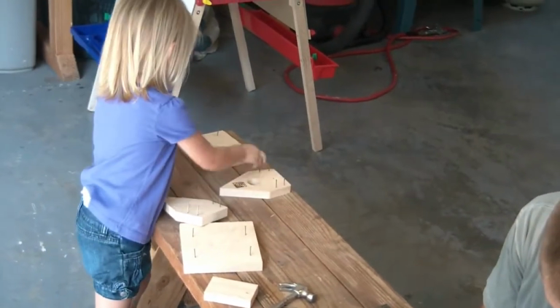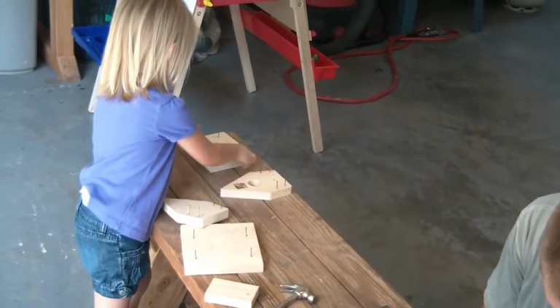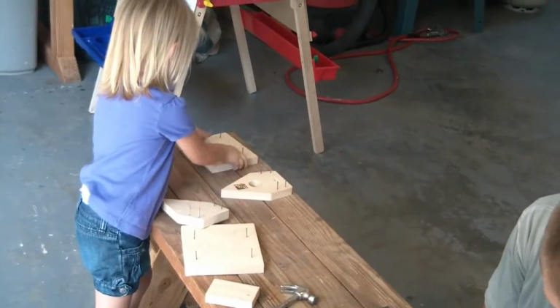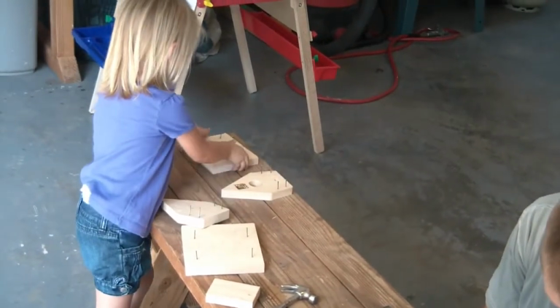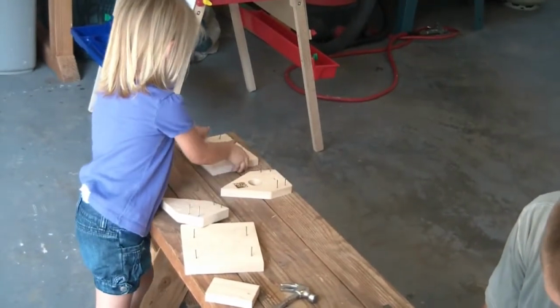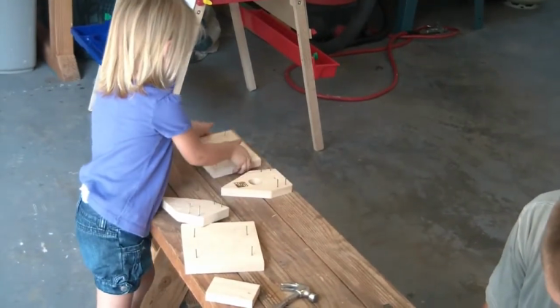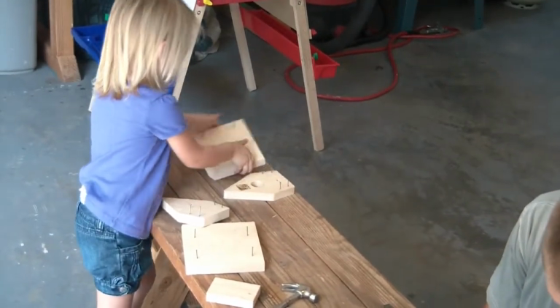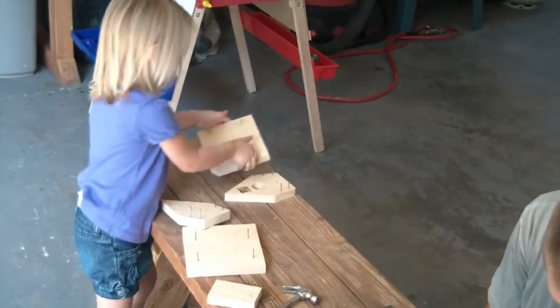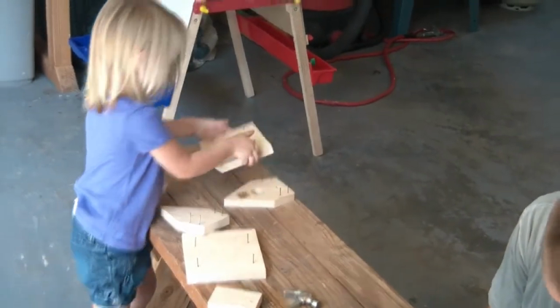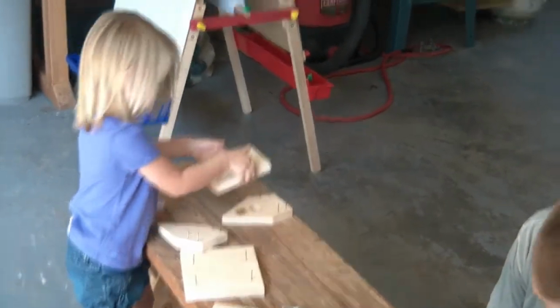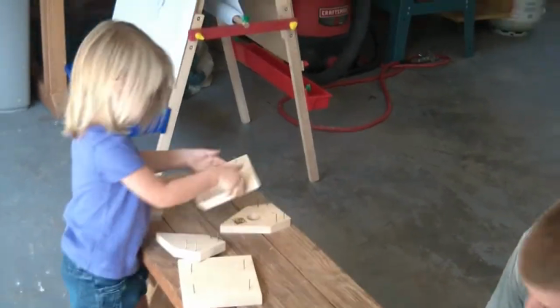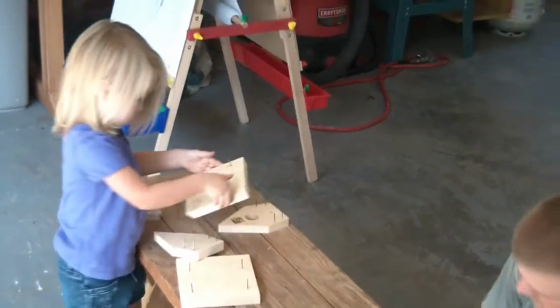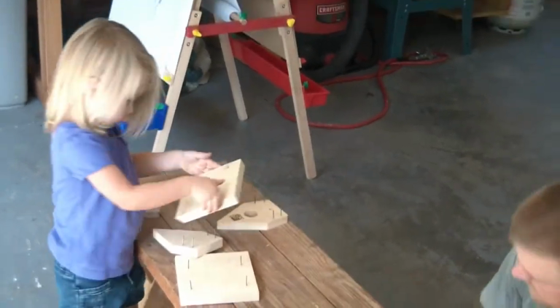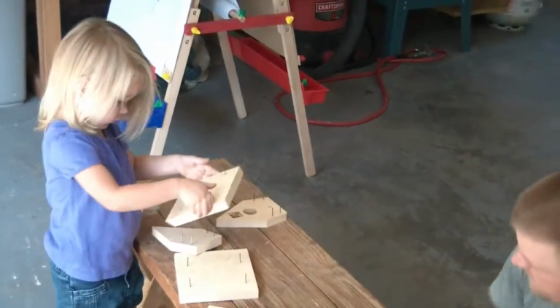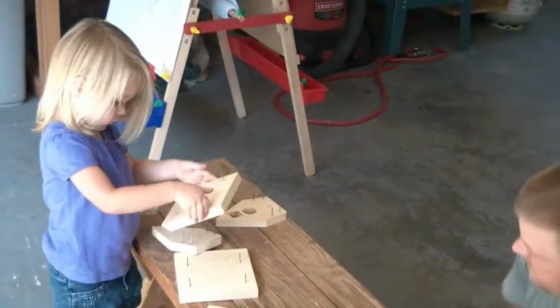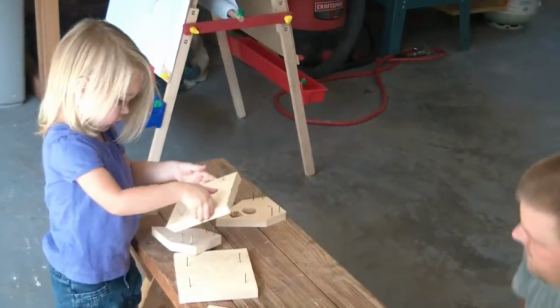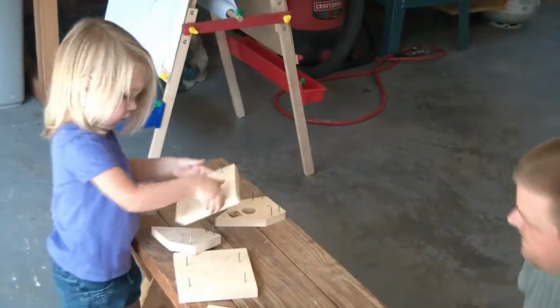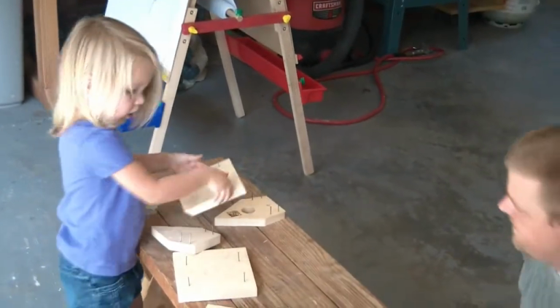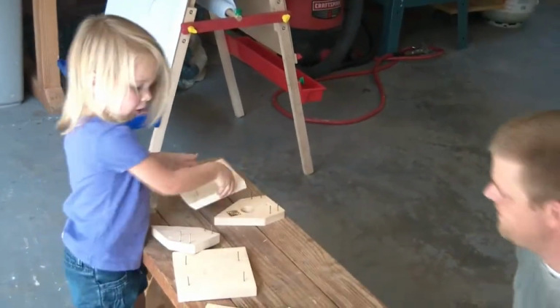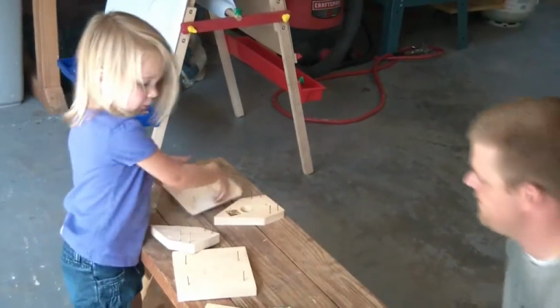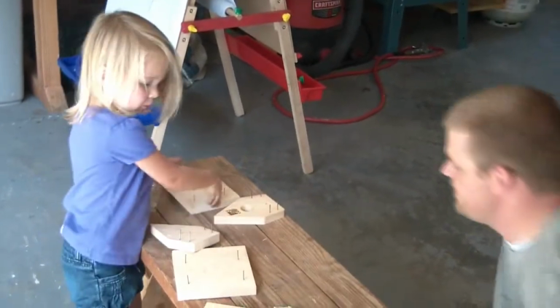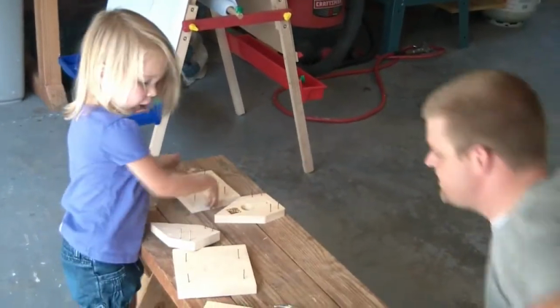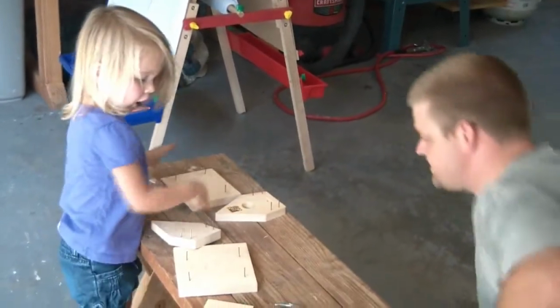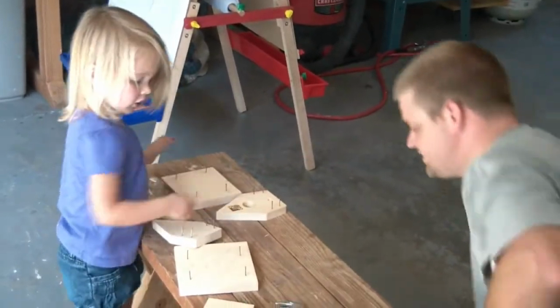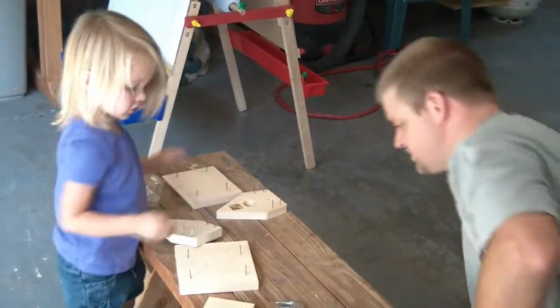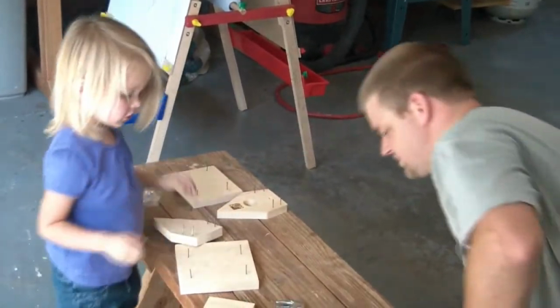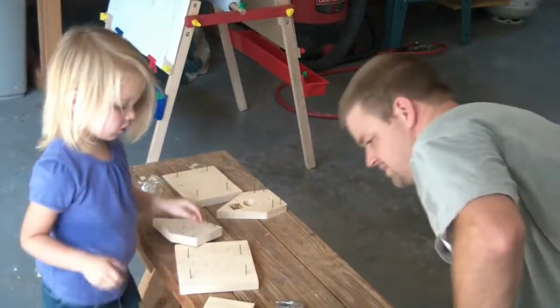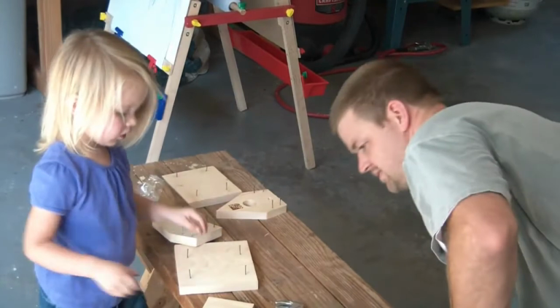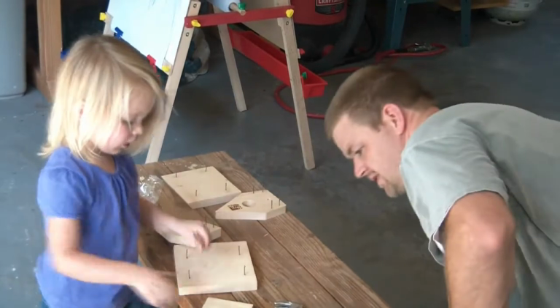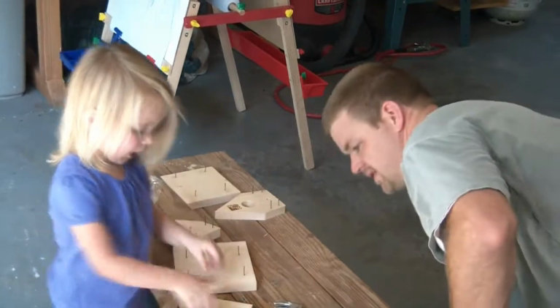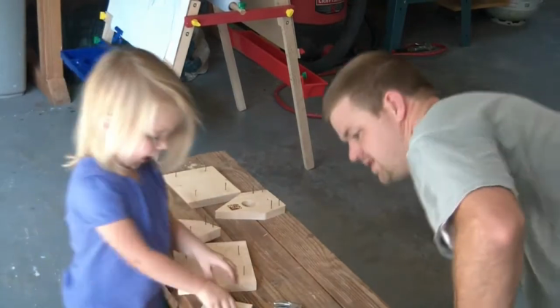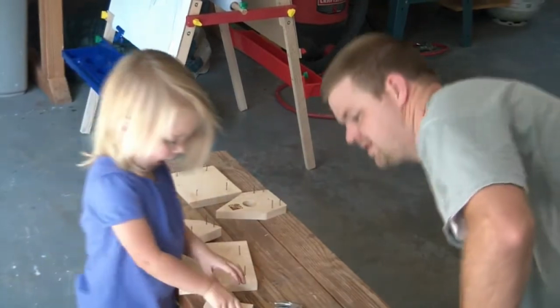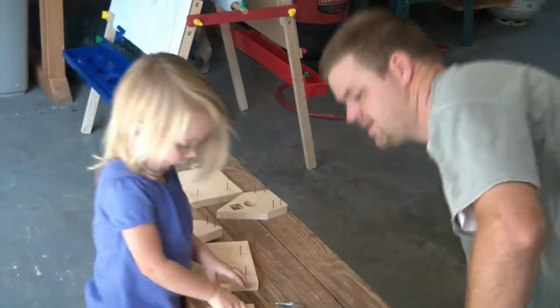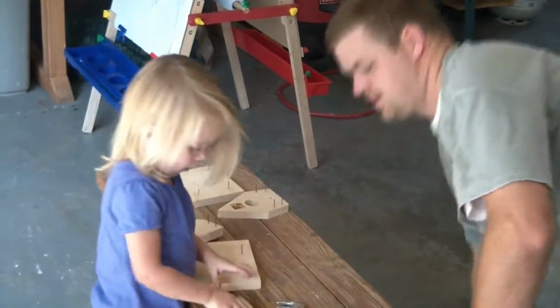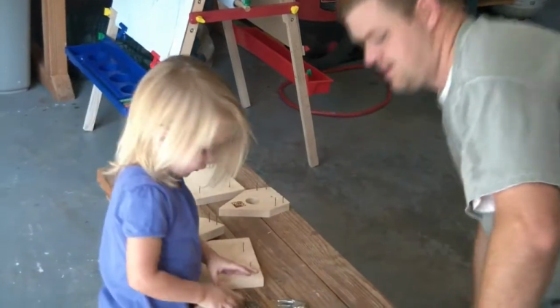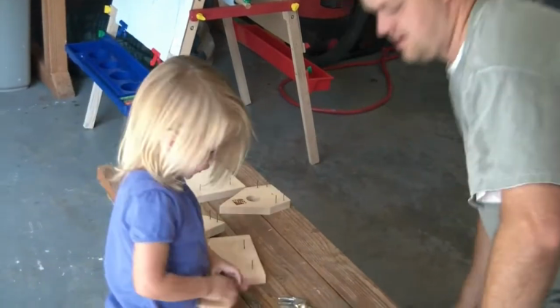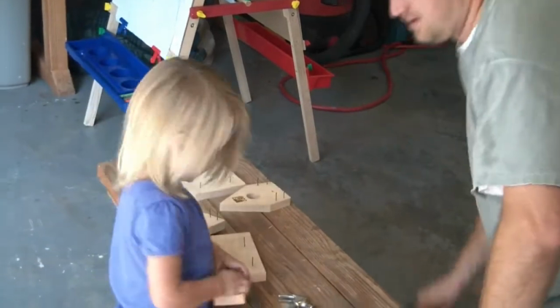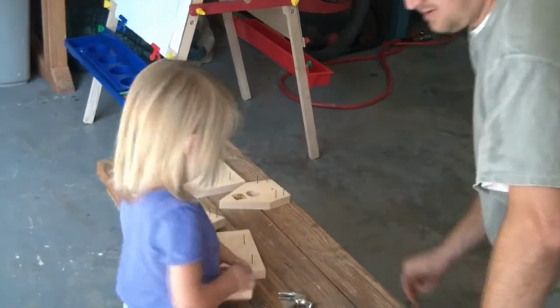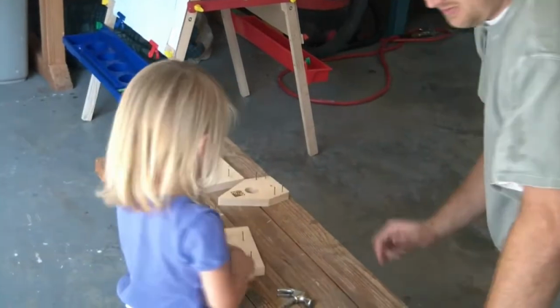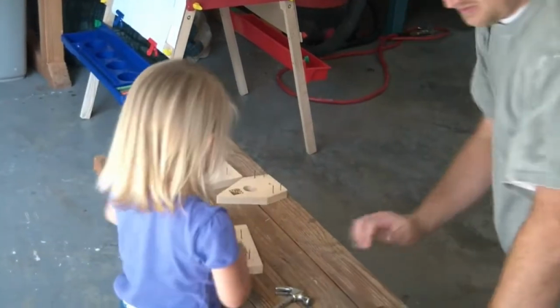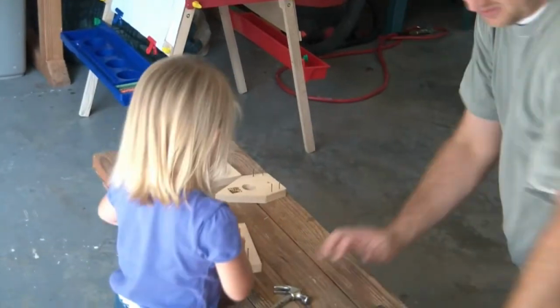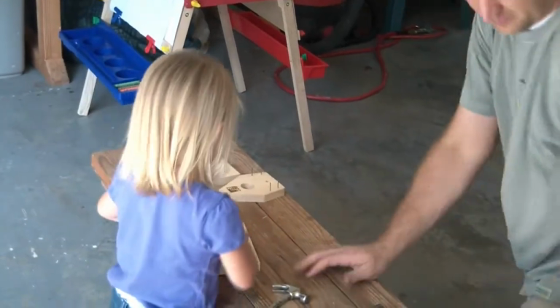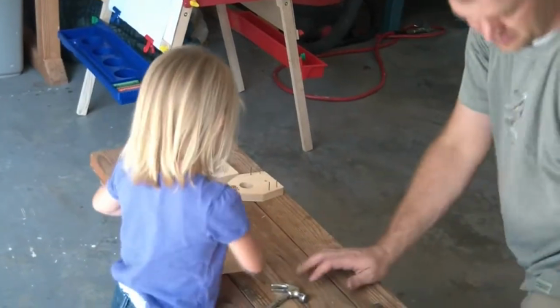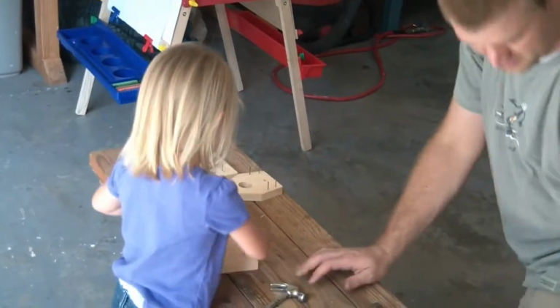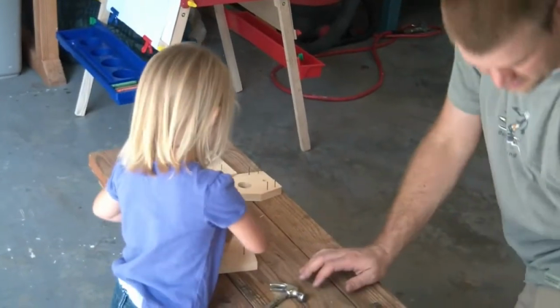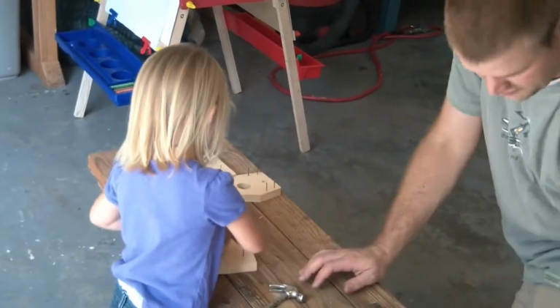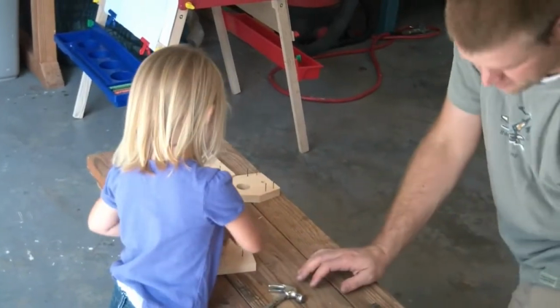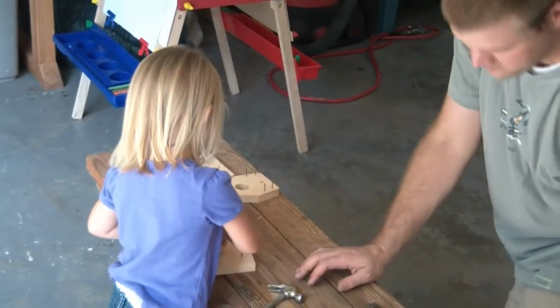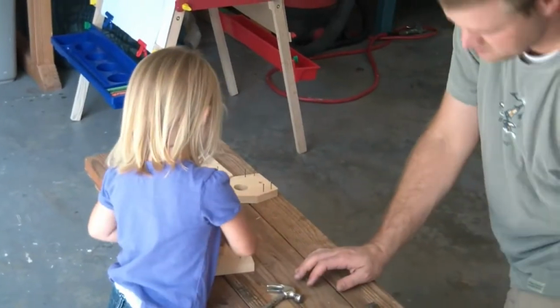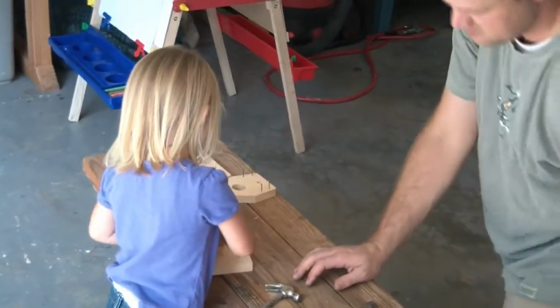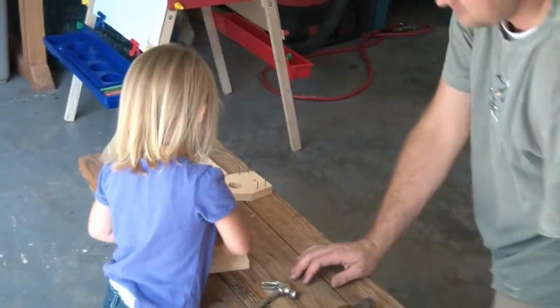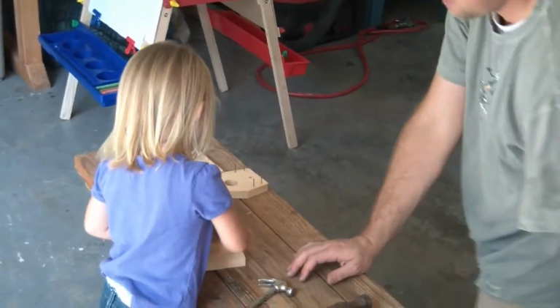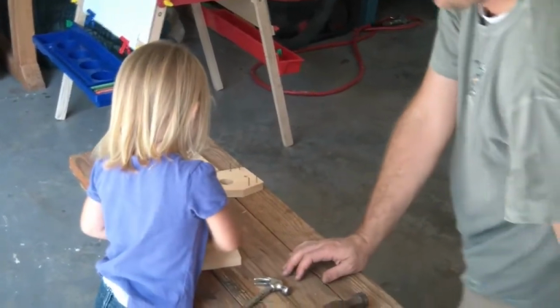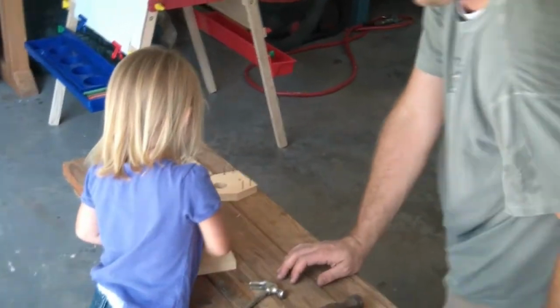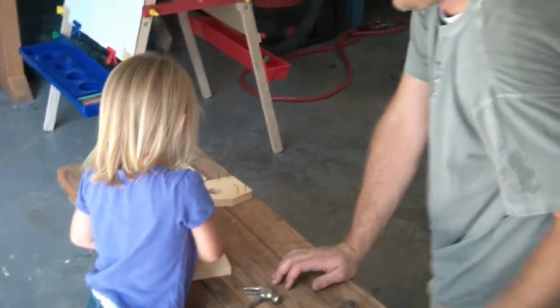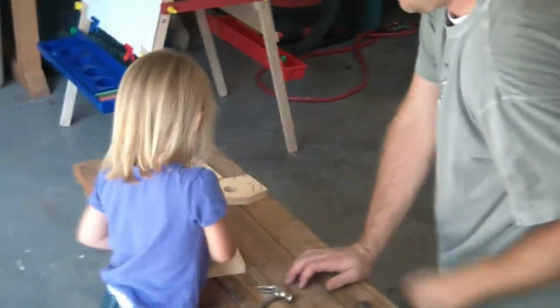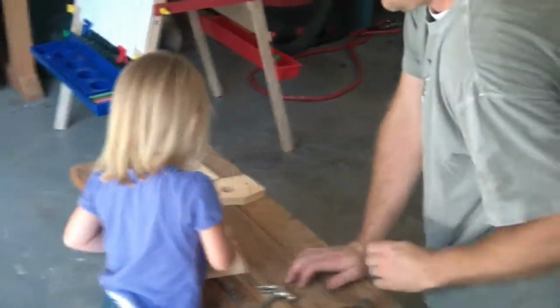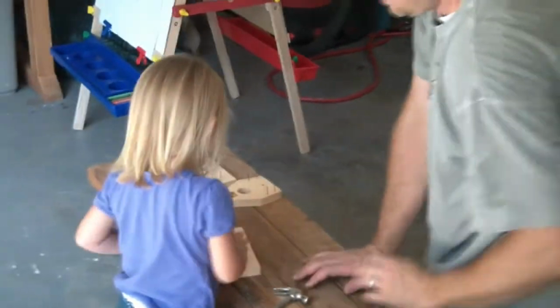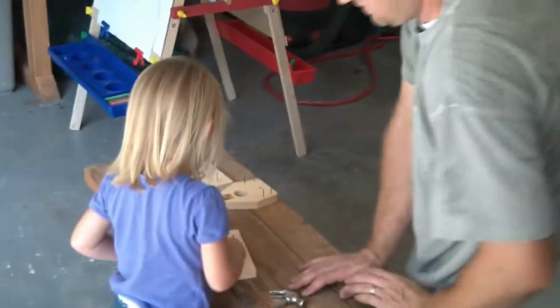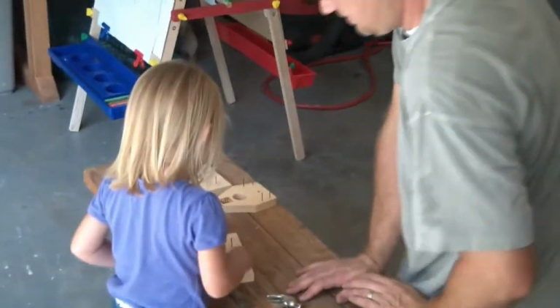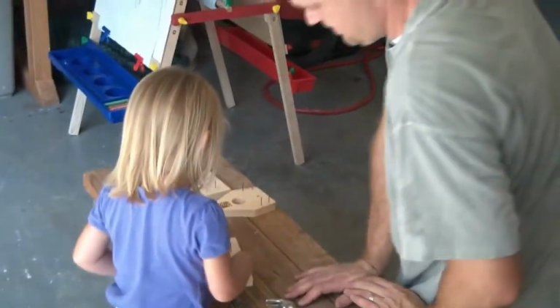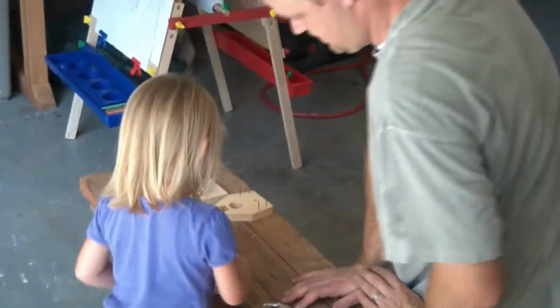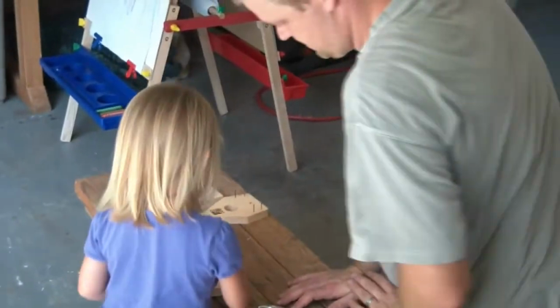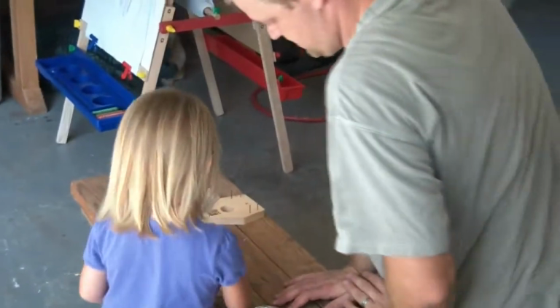What are you building? A house. You're building a birdhouse? Yeah, a birdhouse.